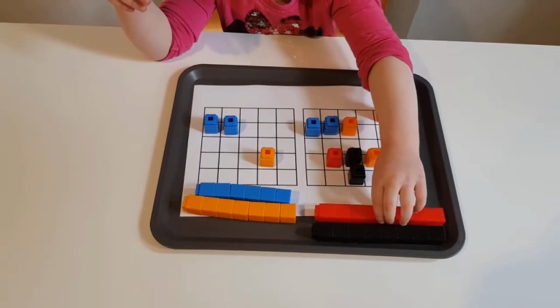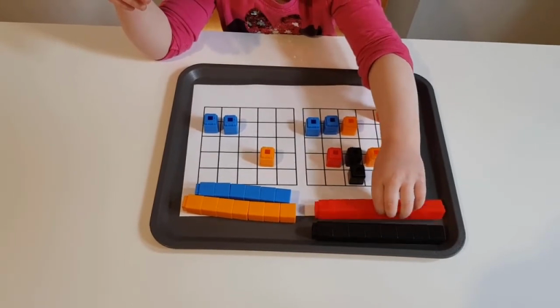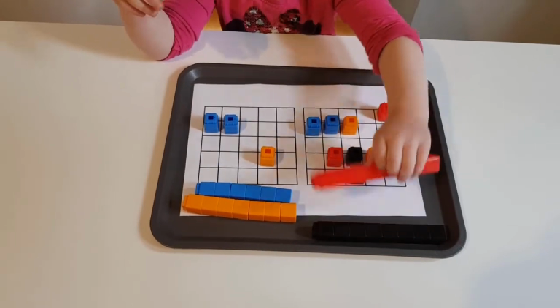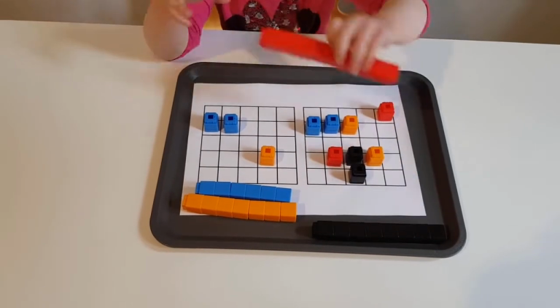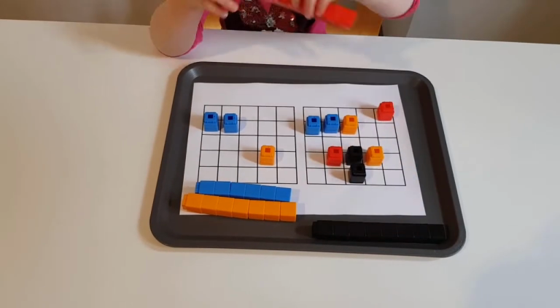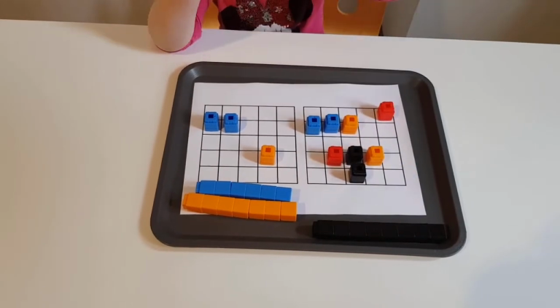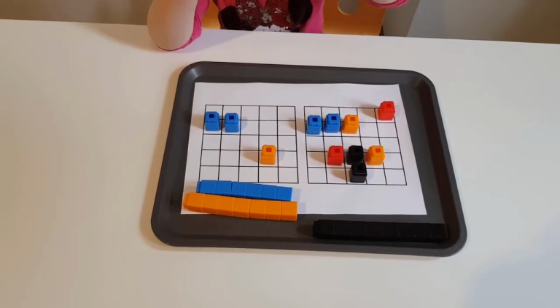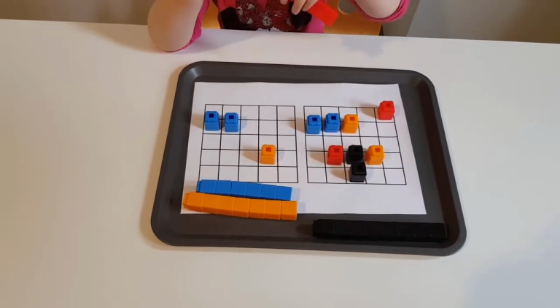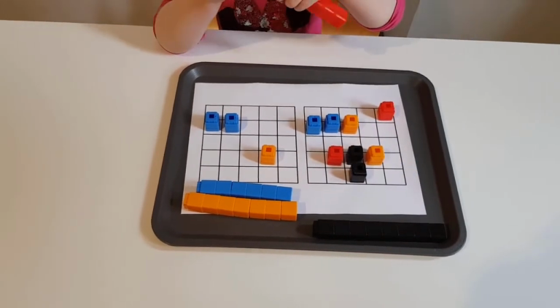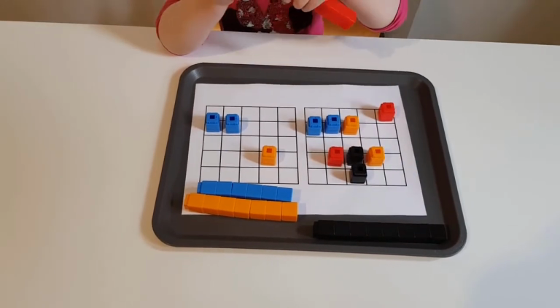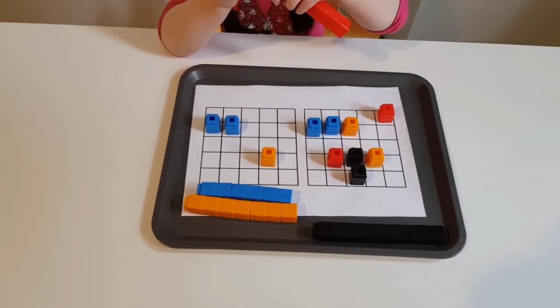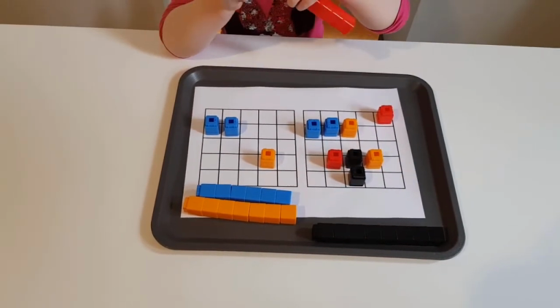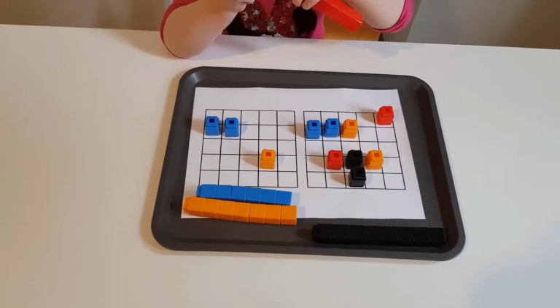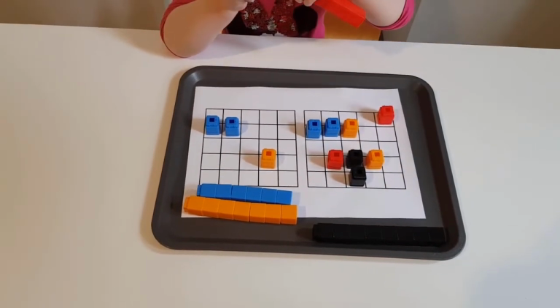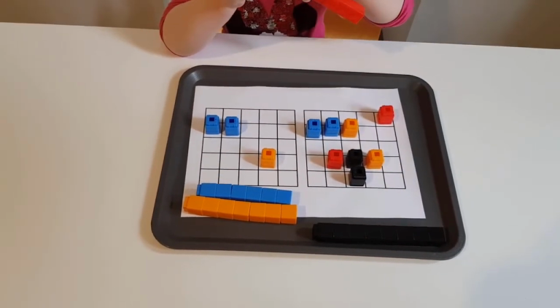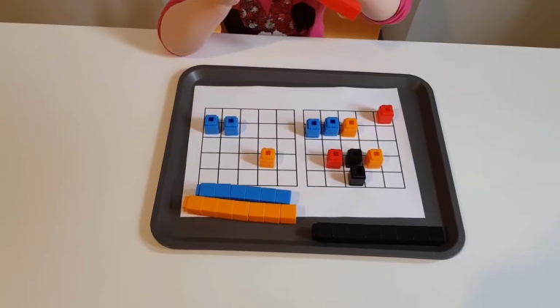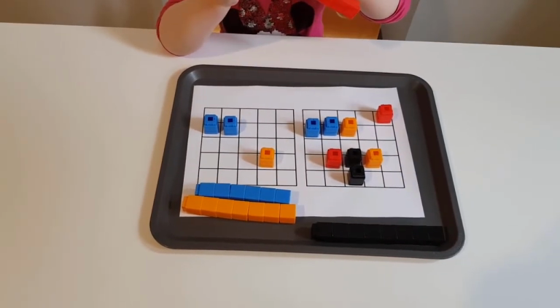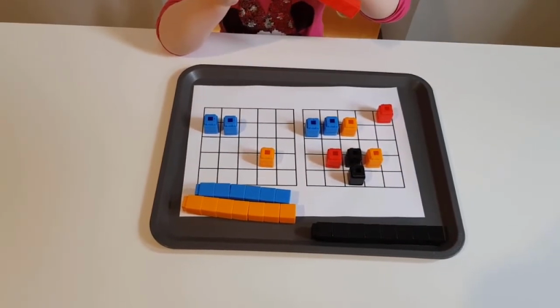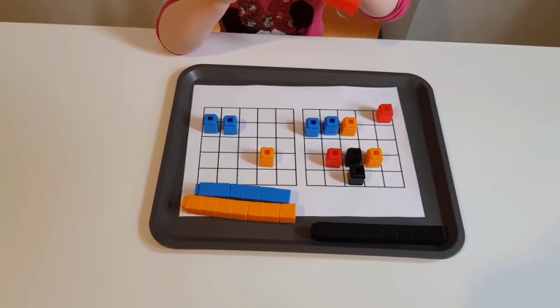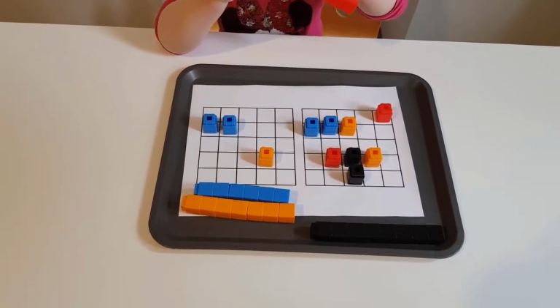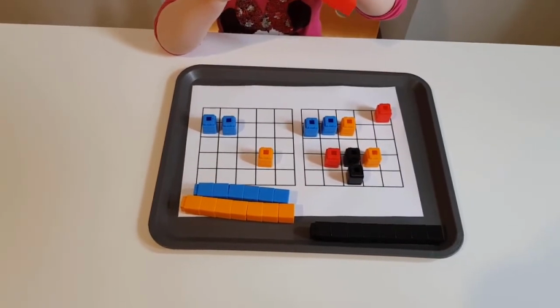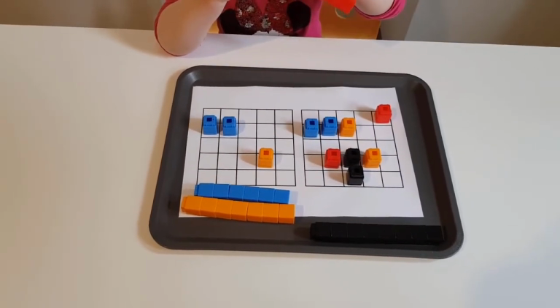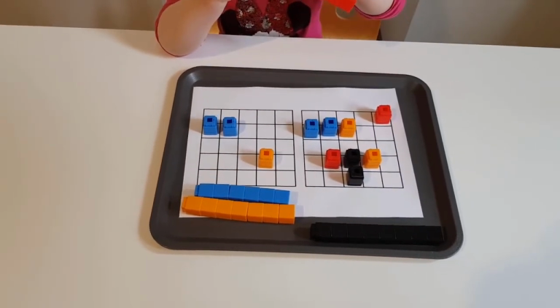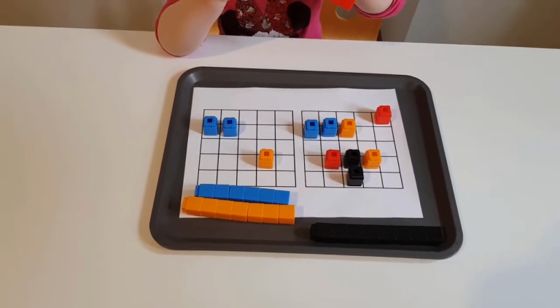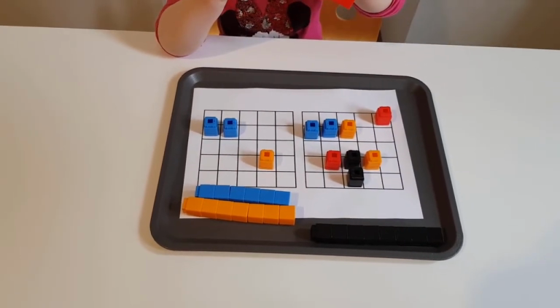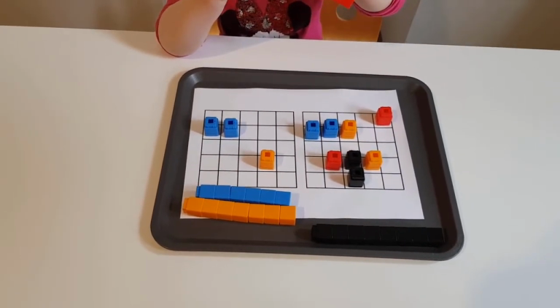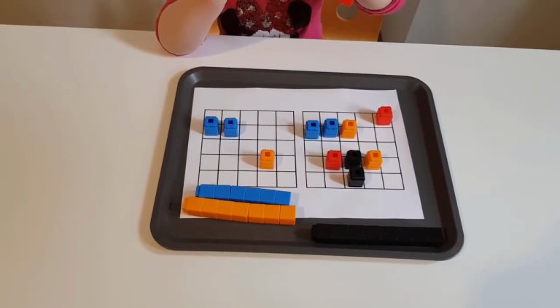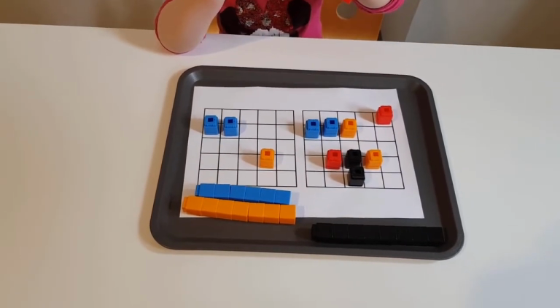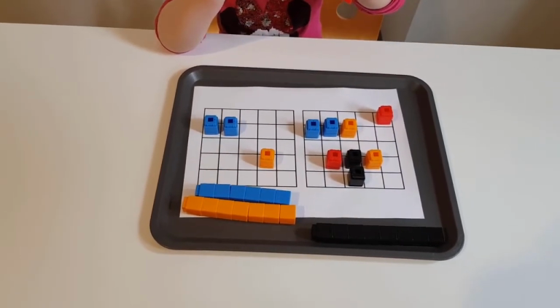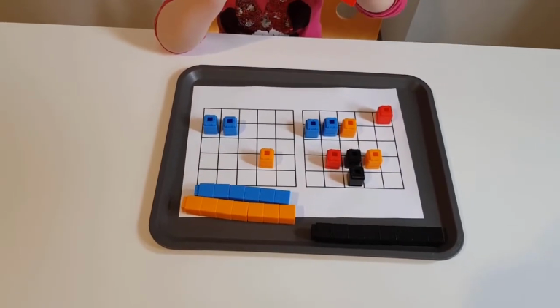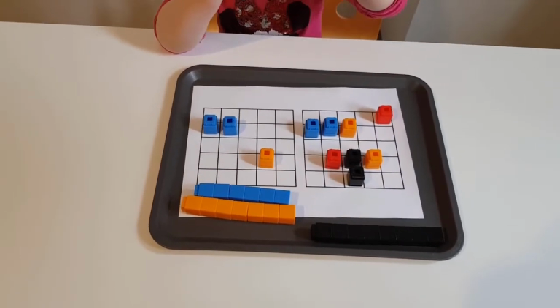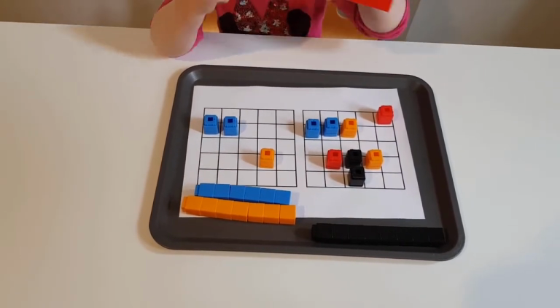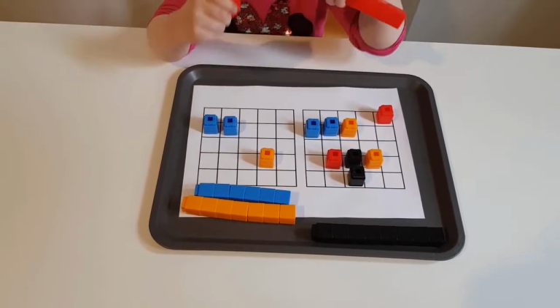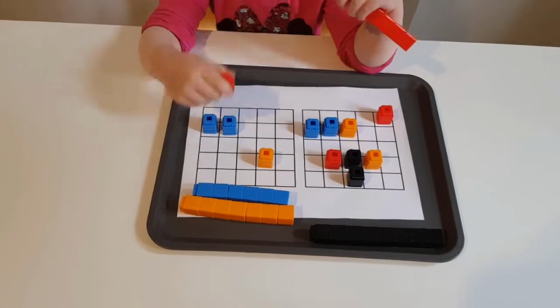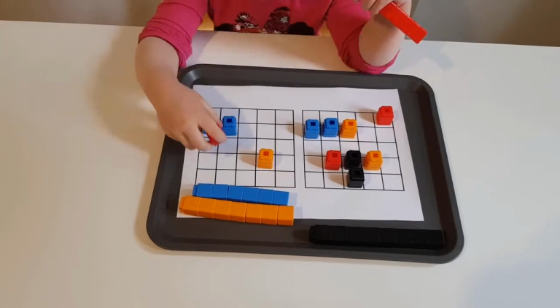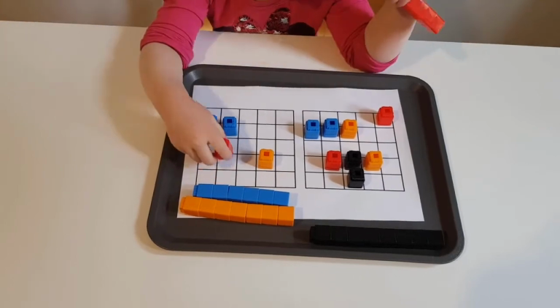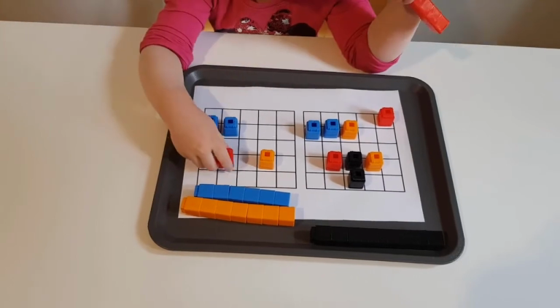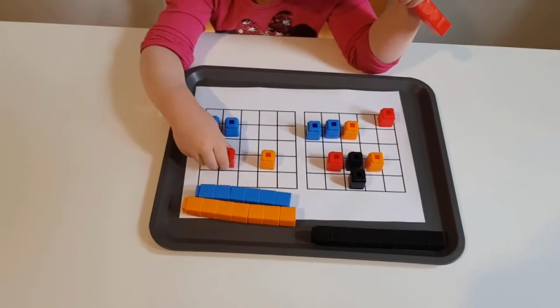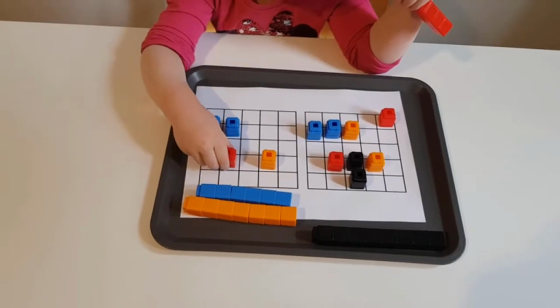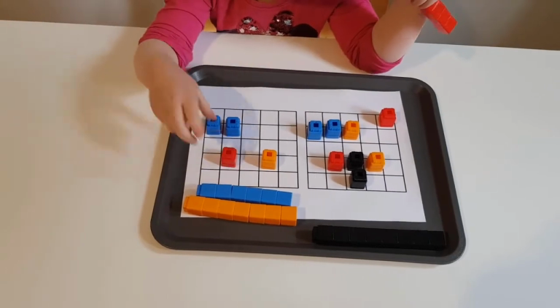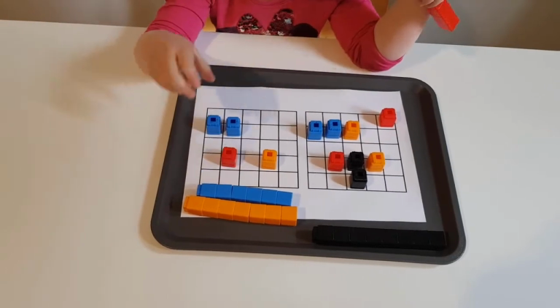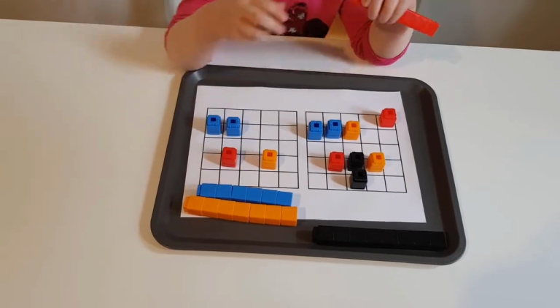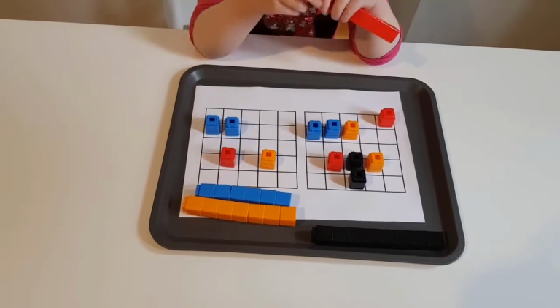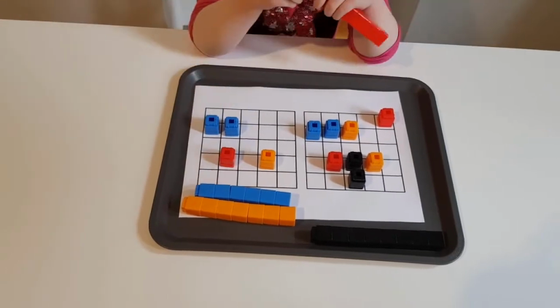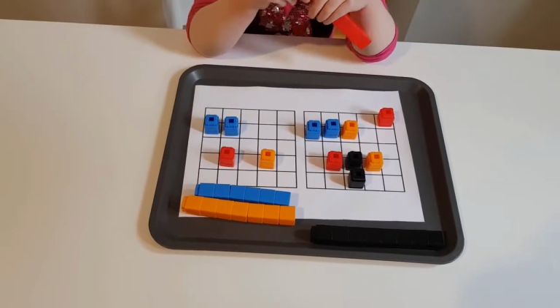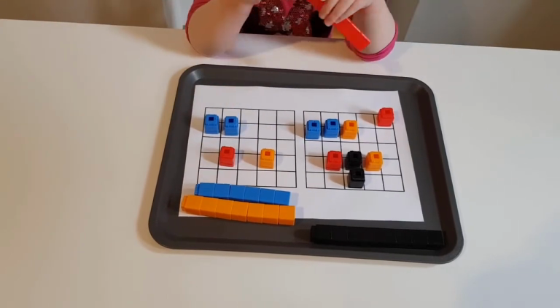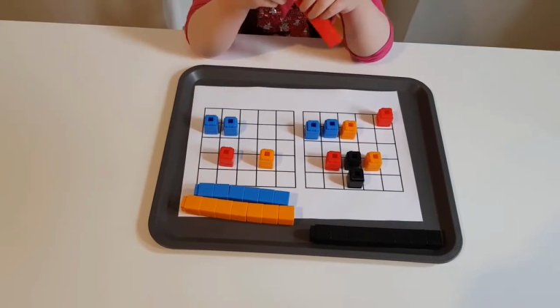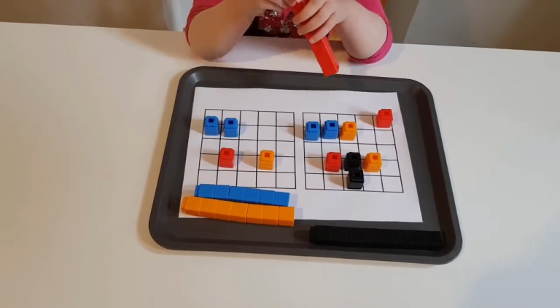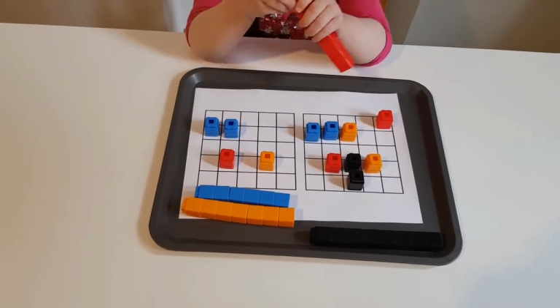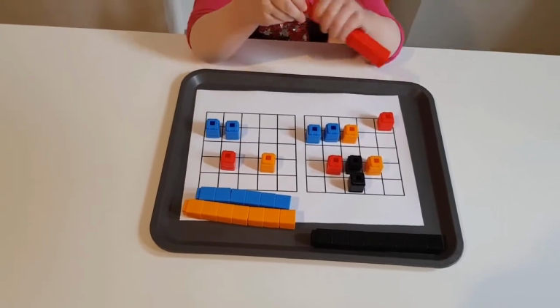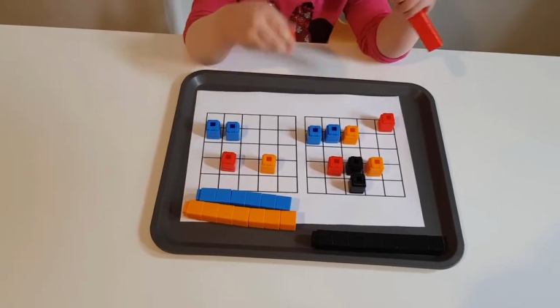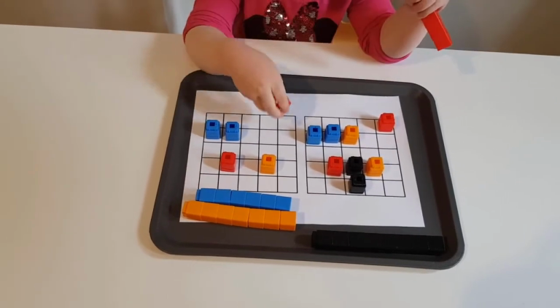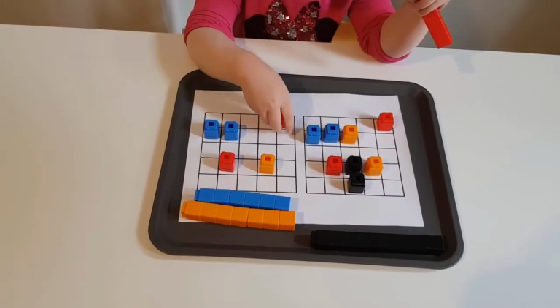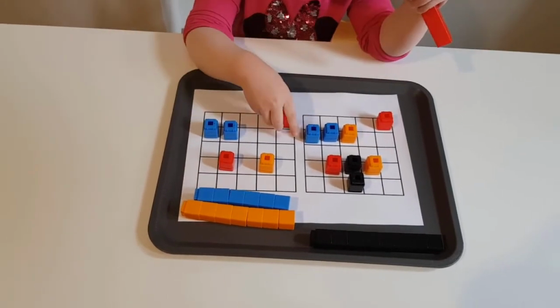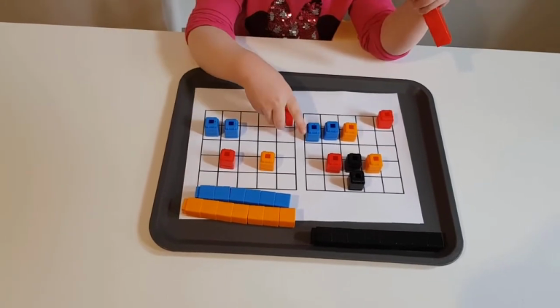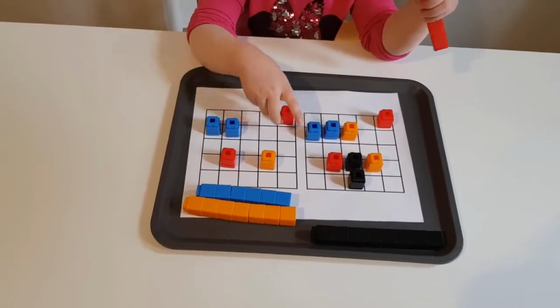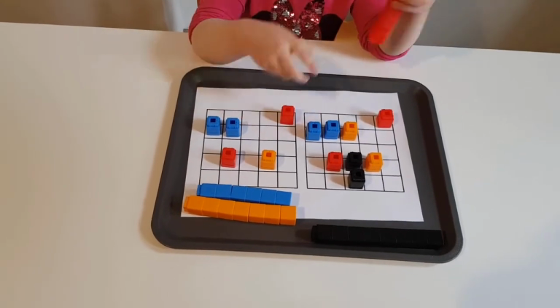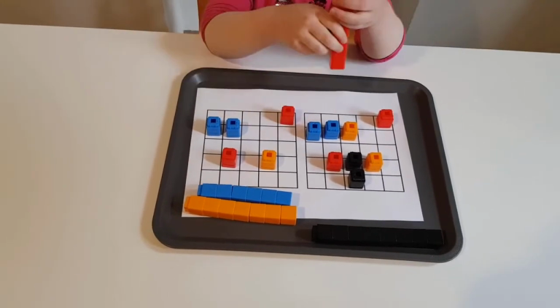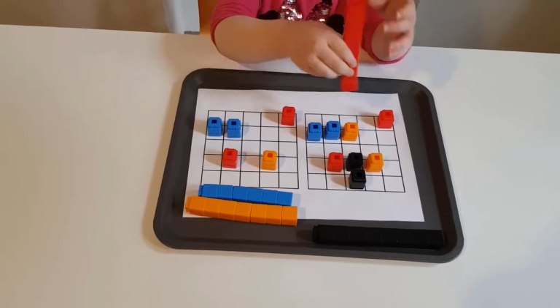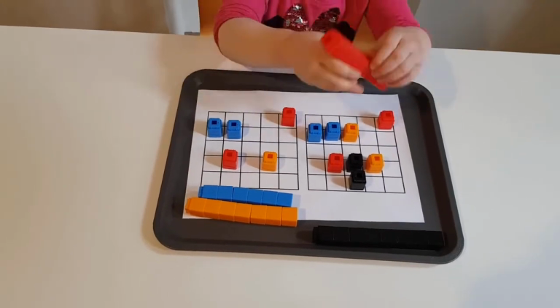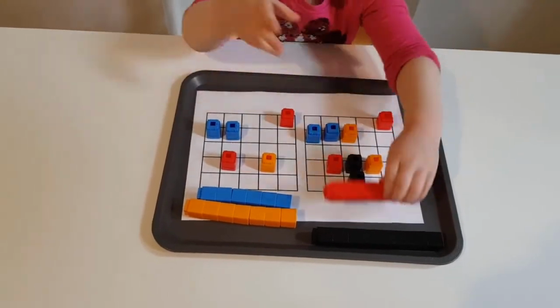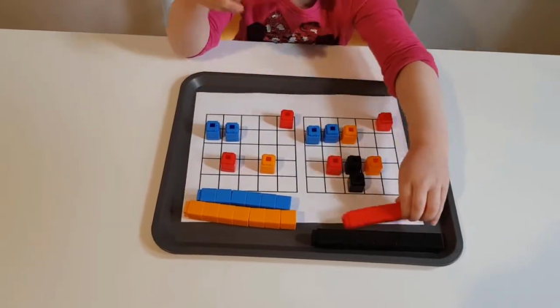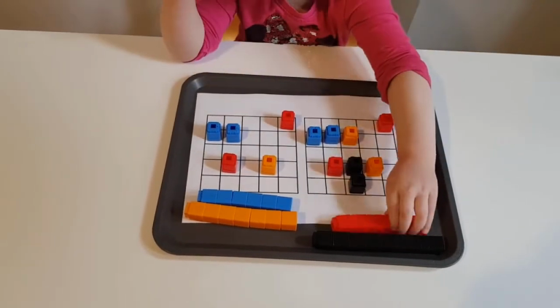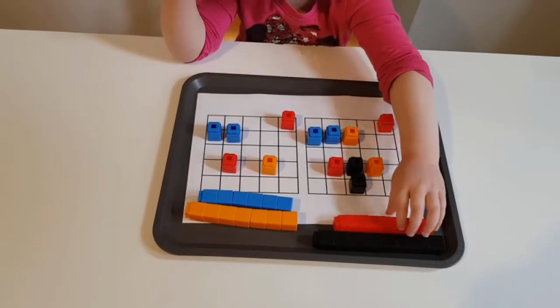If you would like to have these grids, subscribe to my channel and write me a comment so I can contact you.